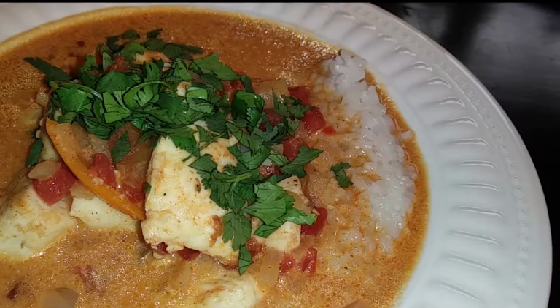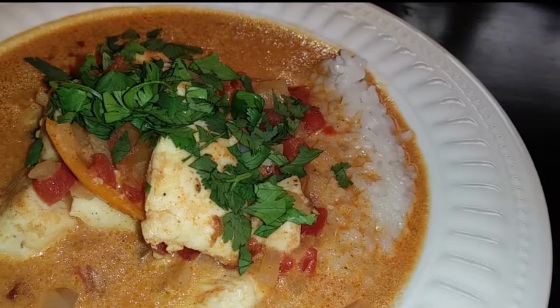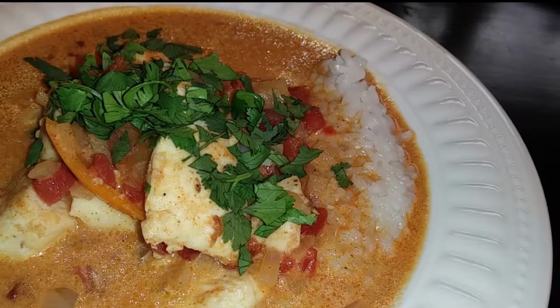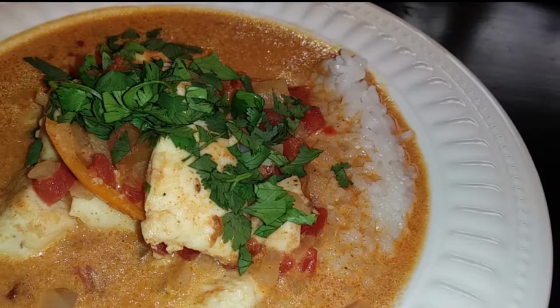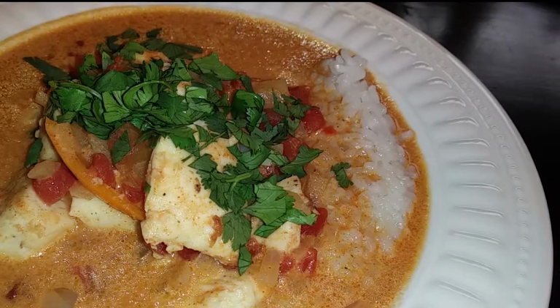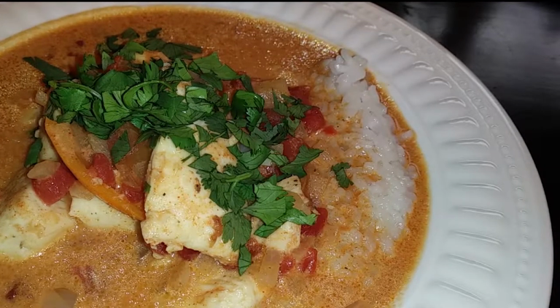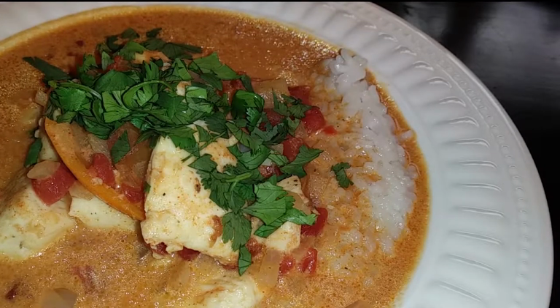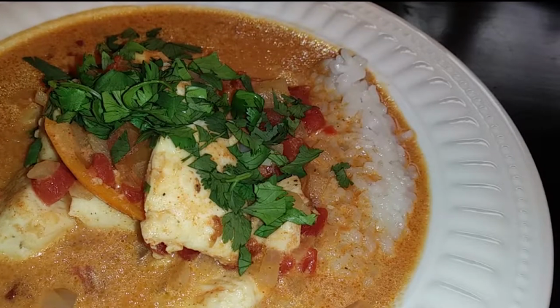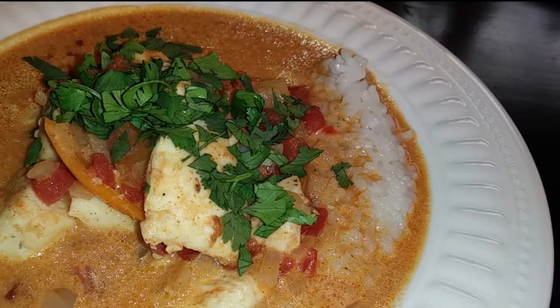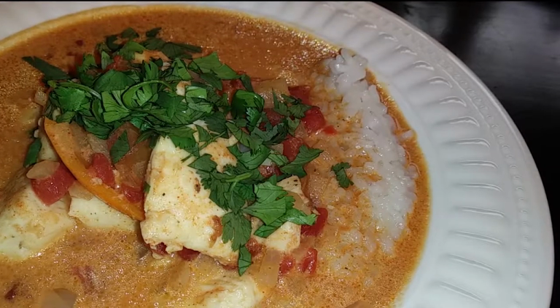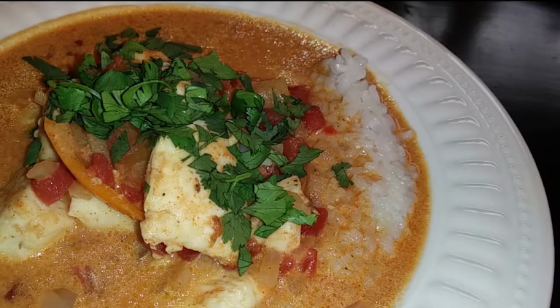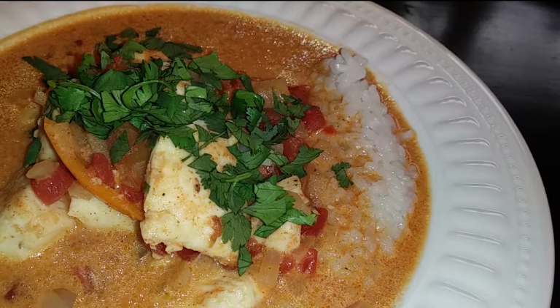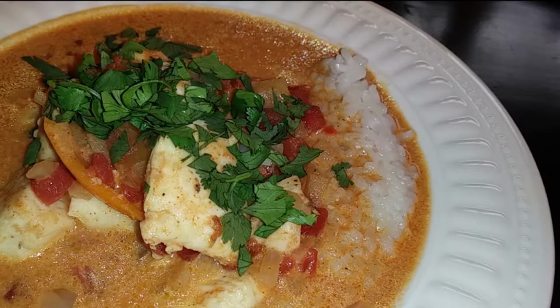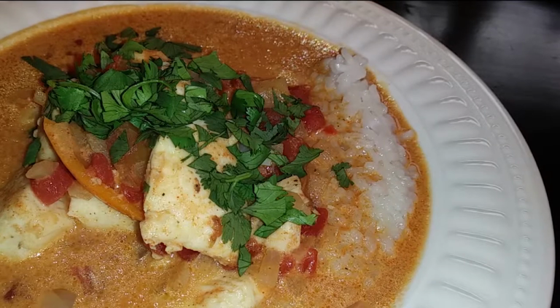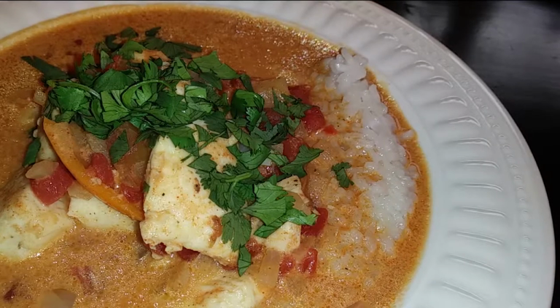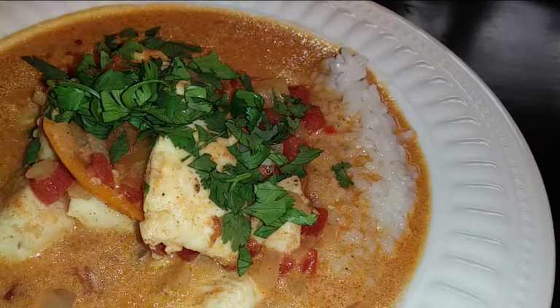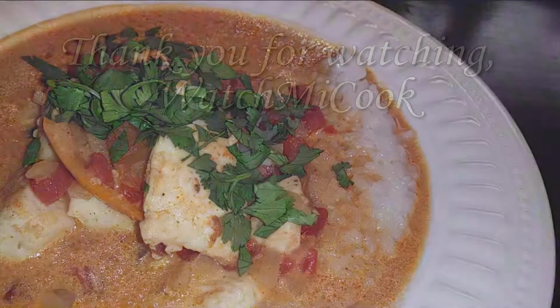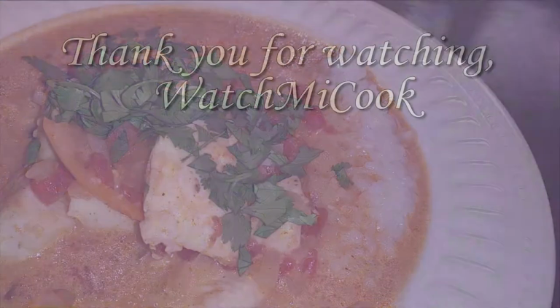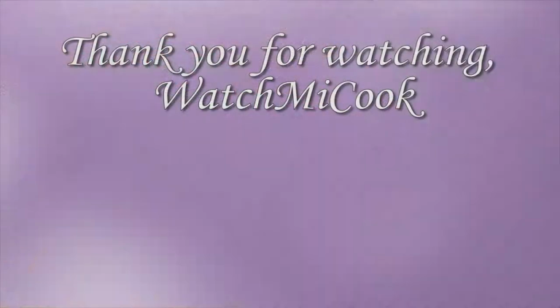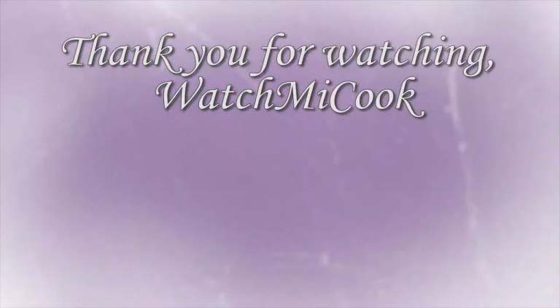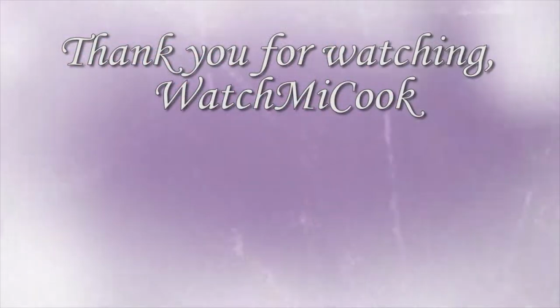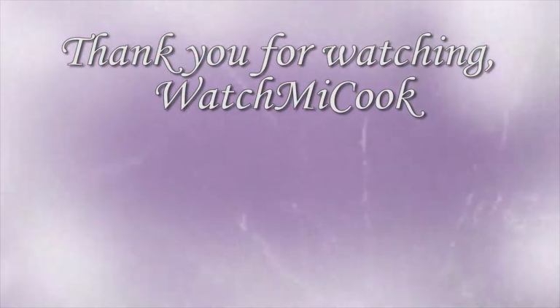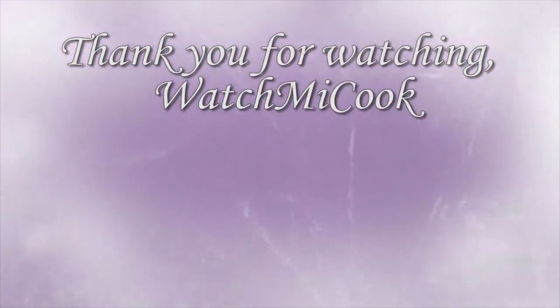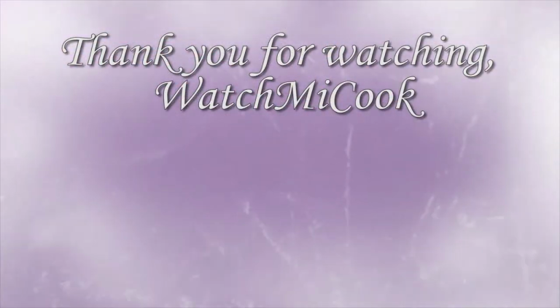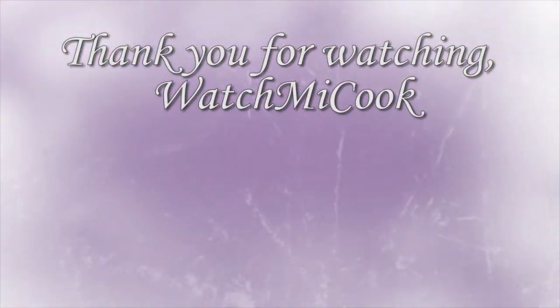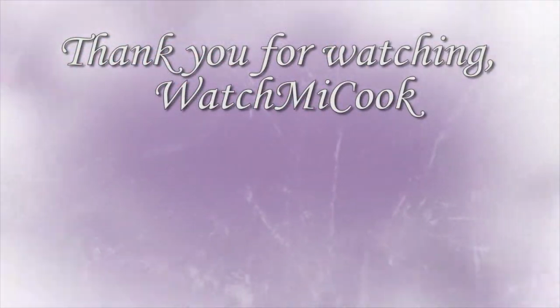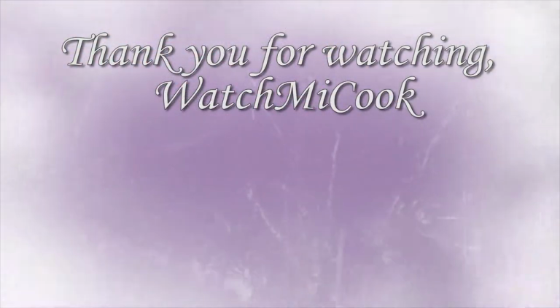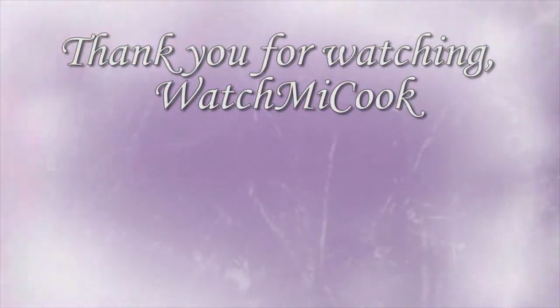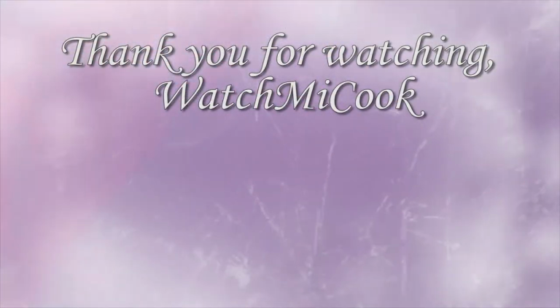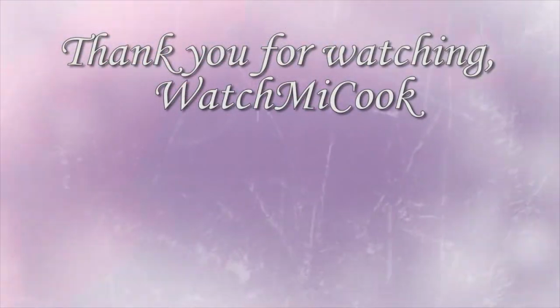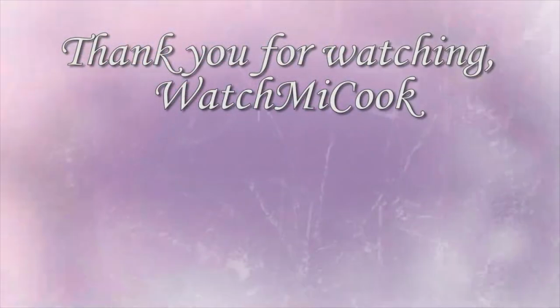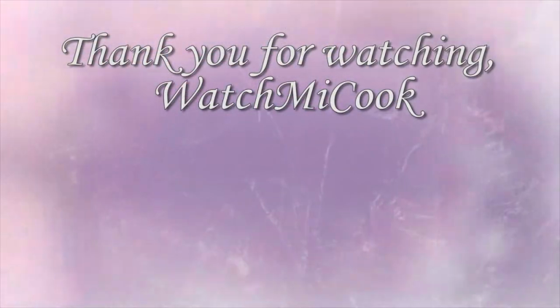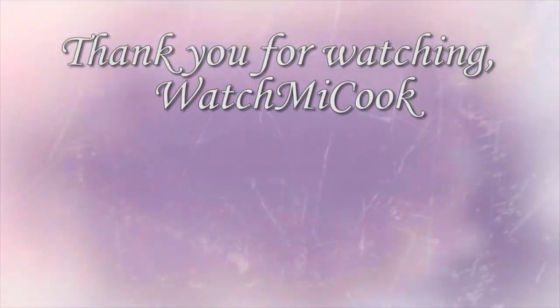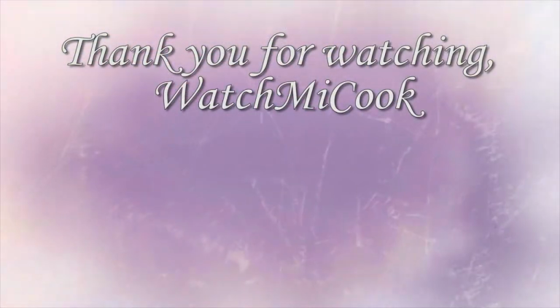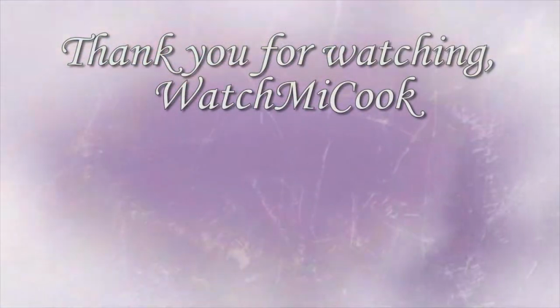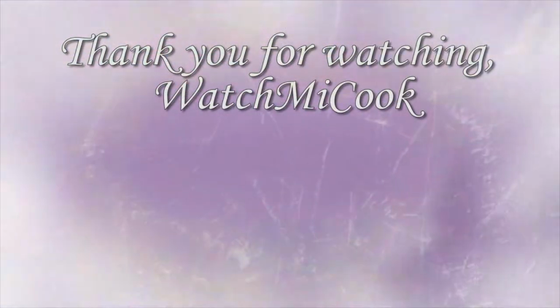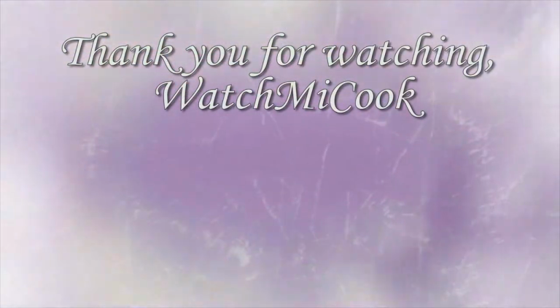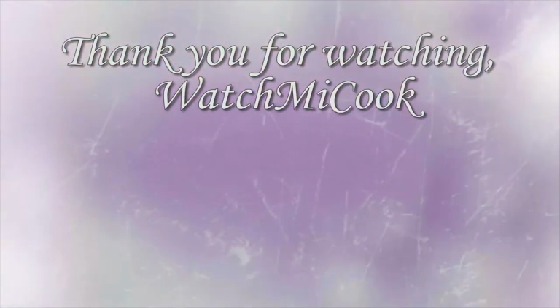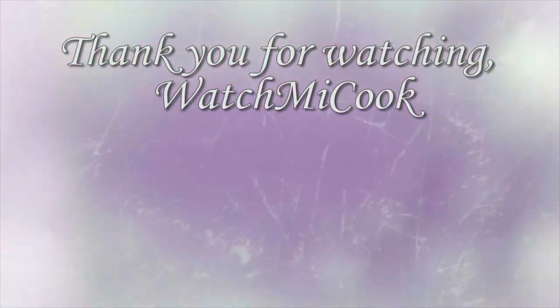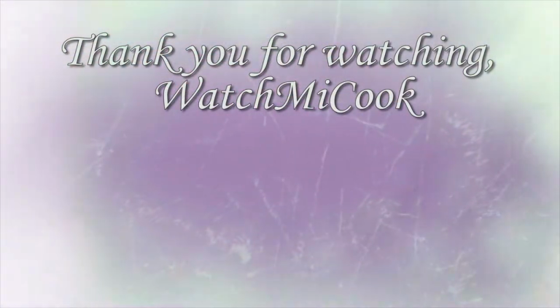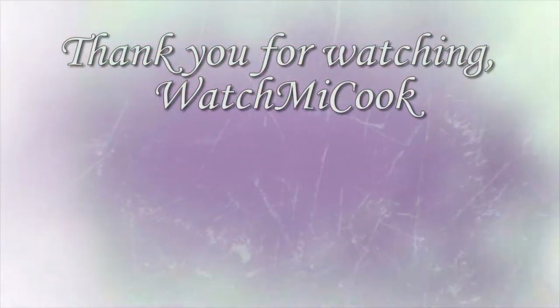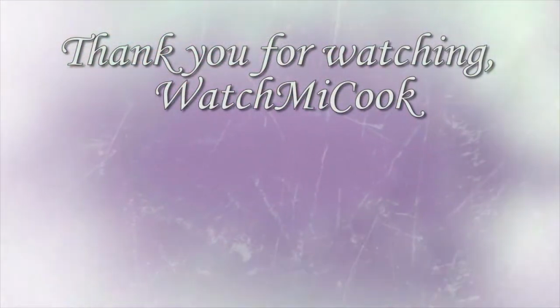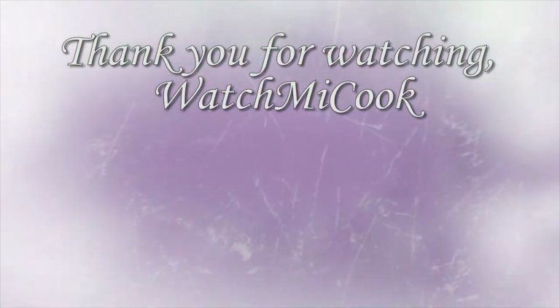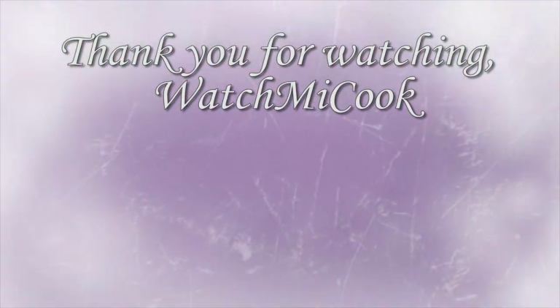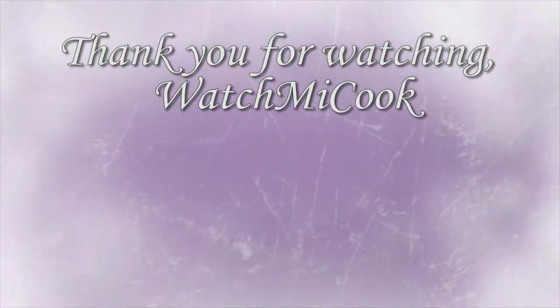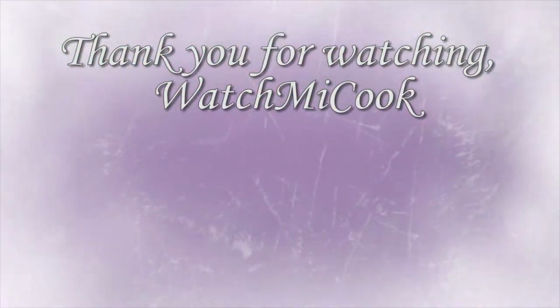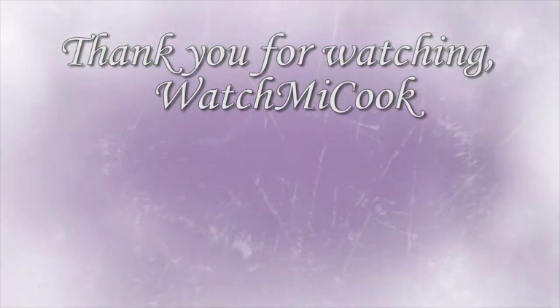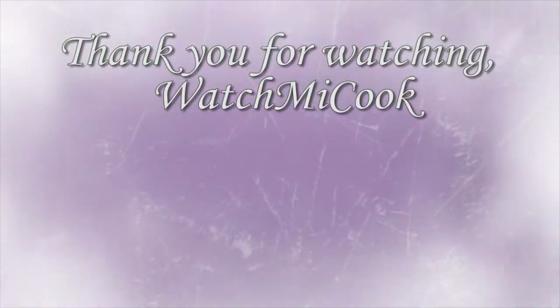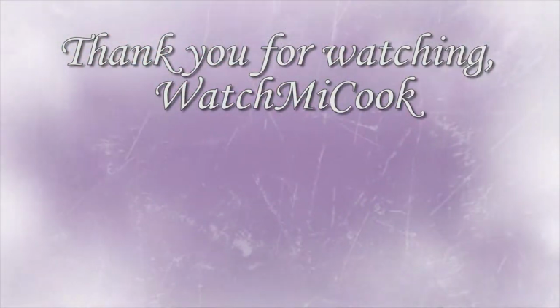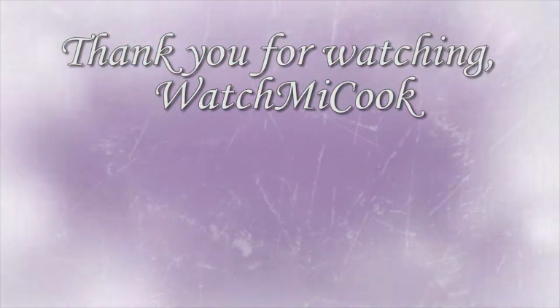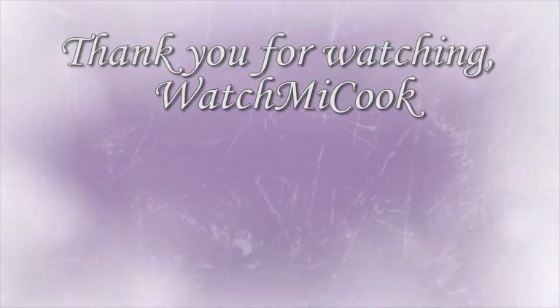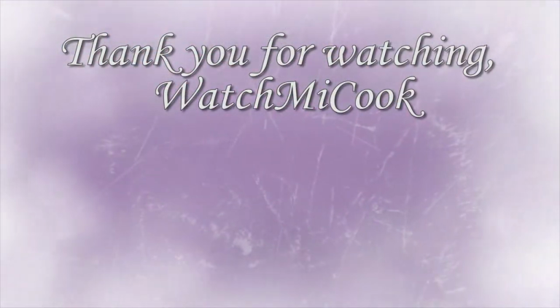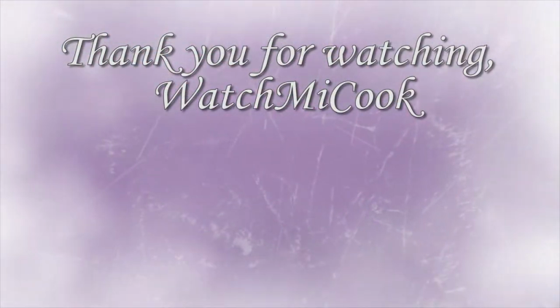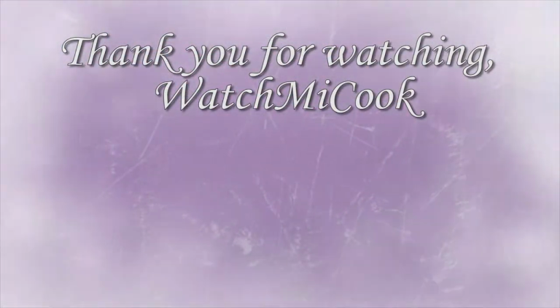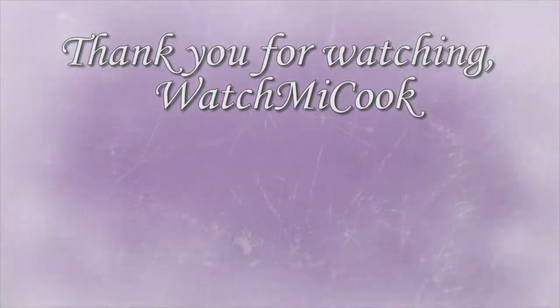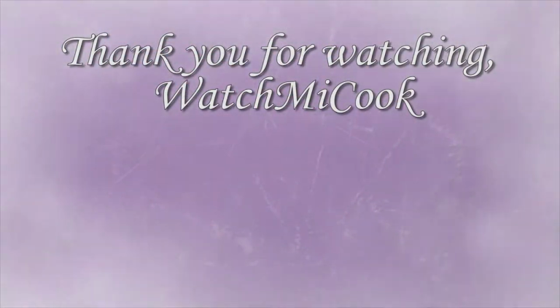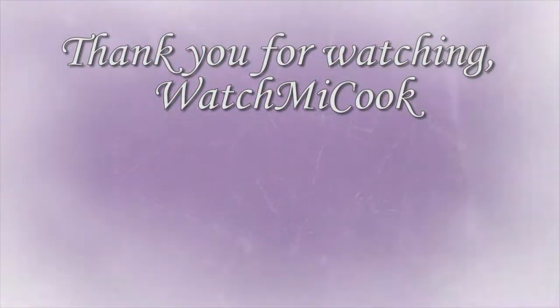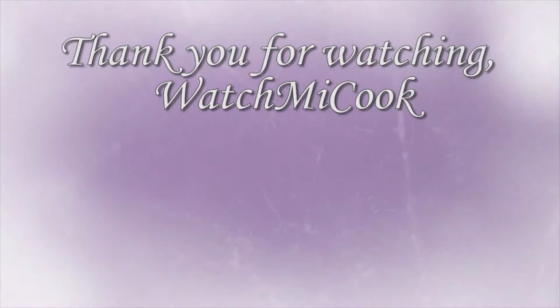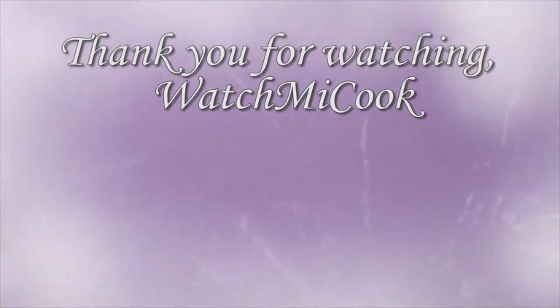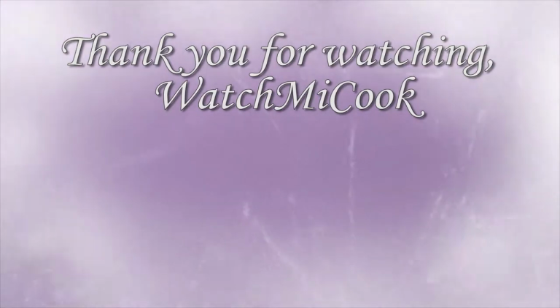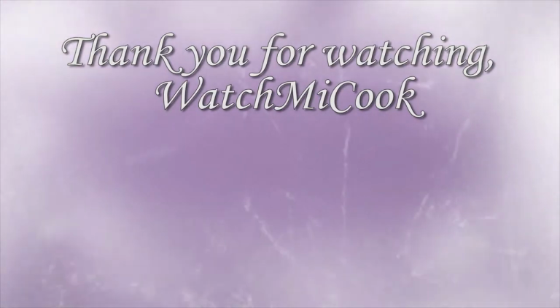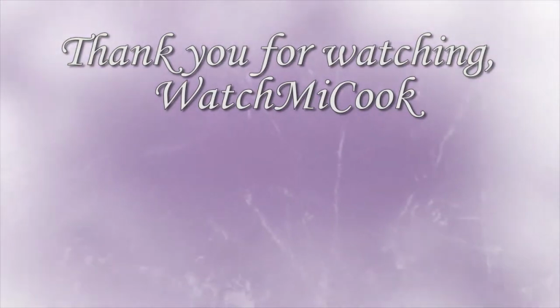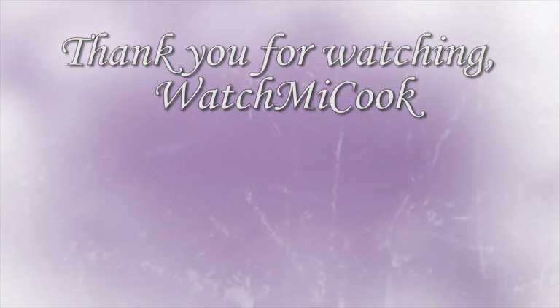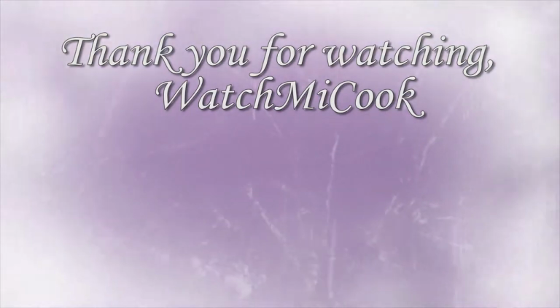That's our Brazilian fish stew. Please subscribe and hit that bell to follow along my cooking journey. Thank you for watching WatchMeCook.